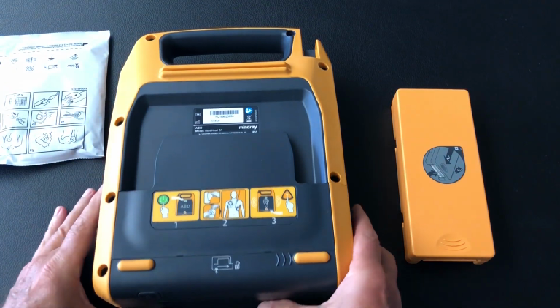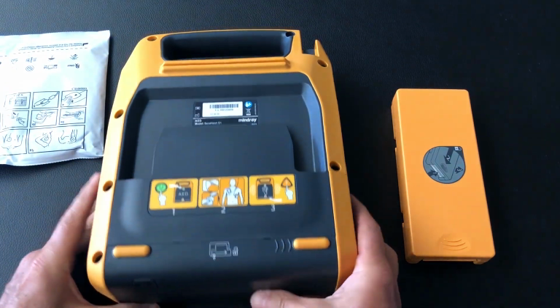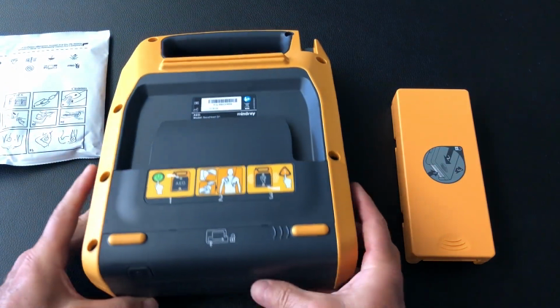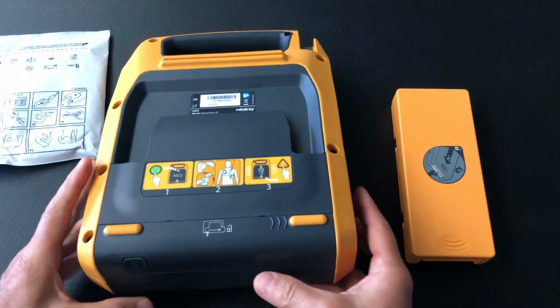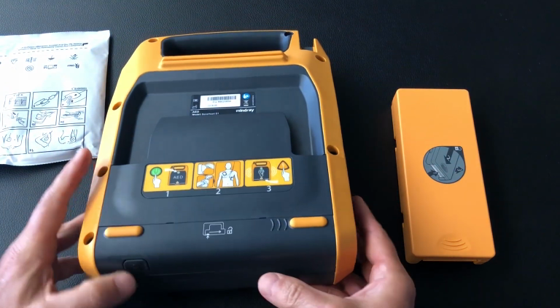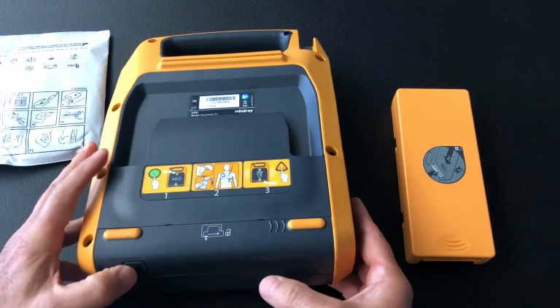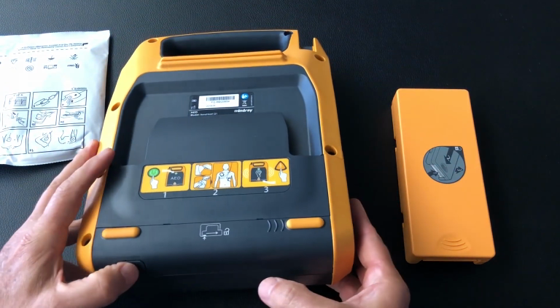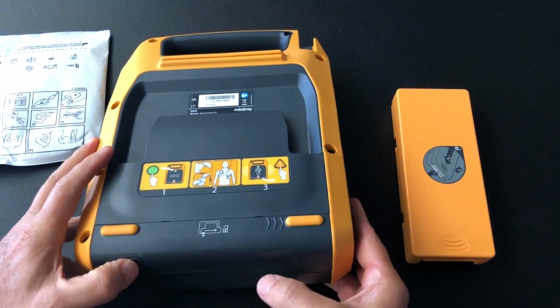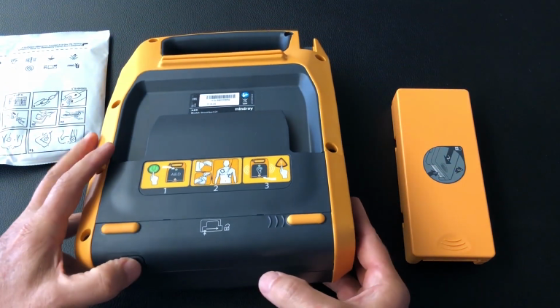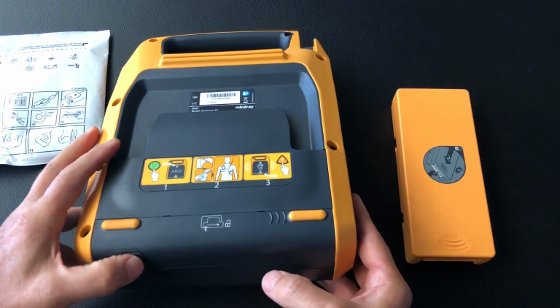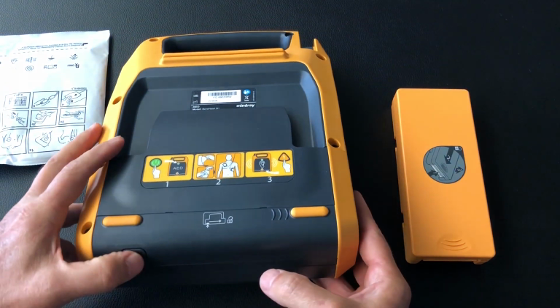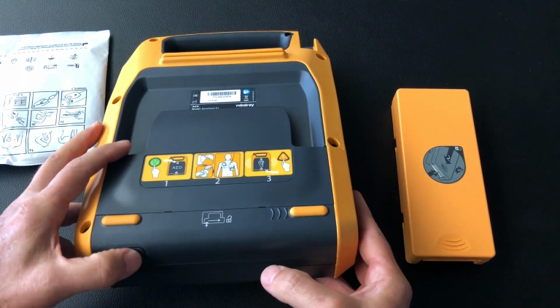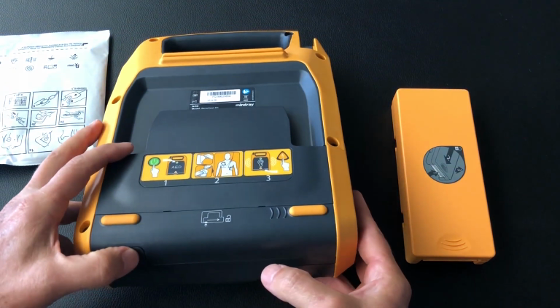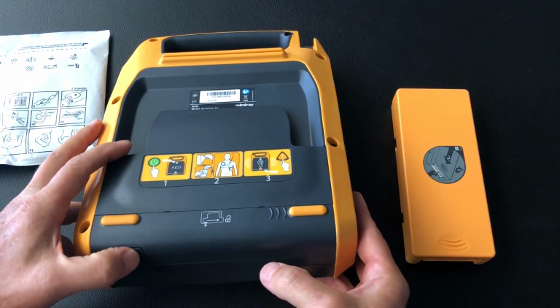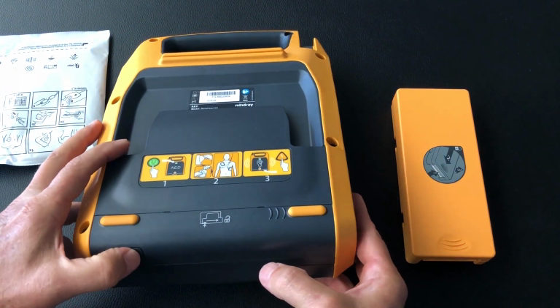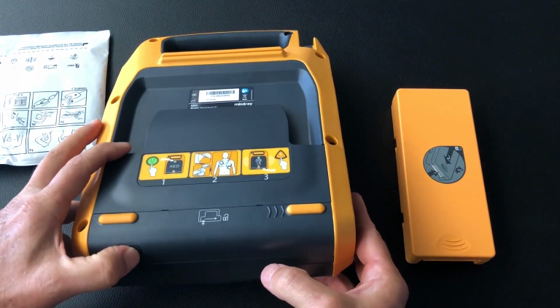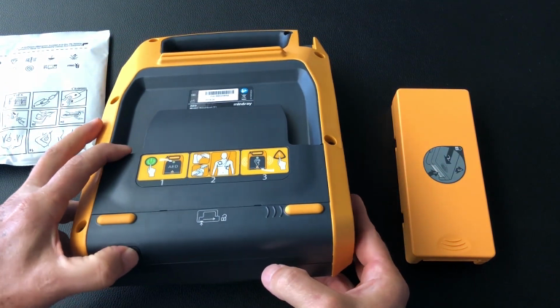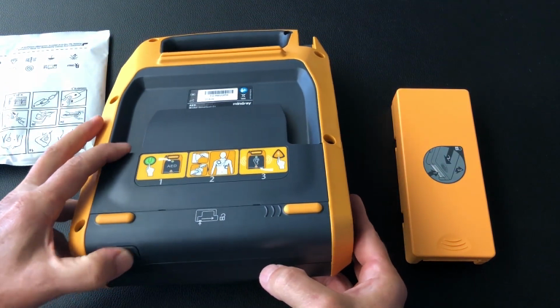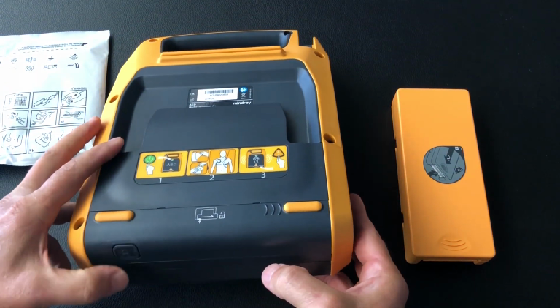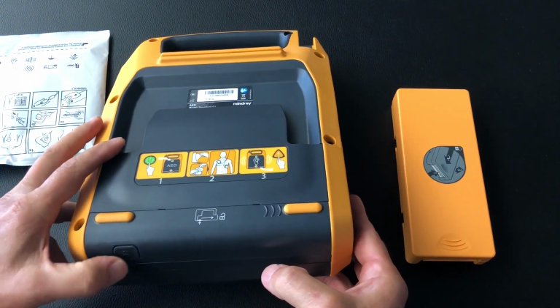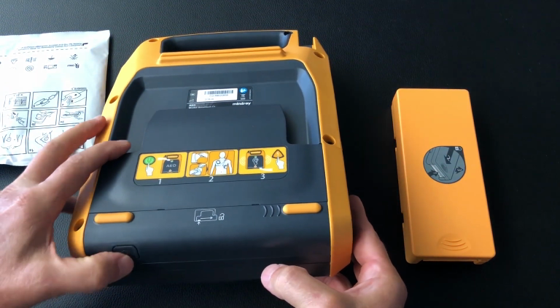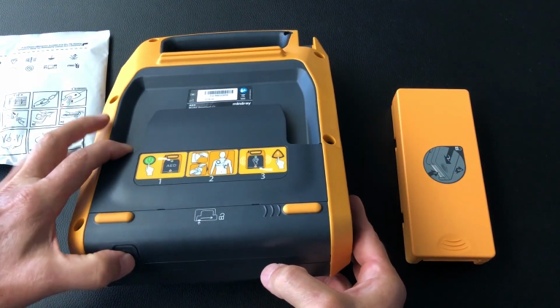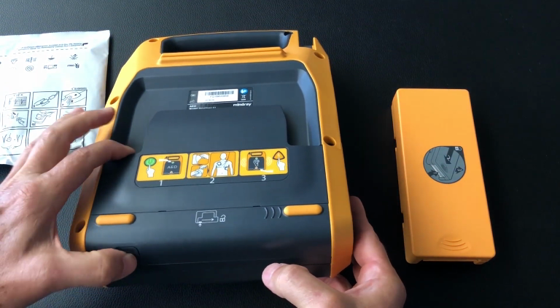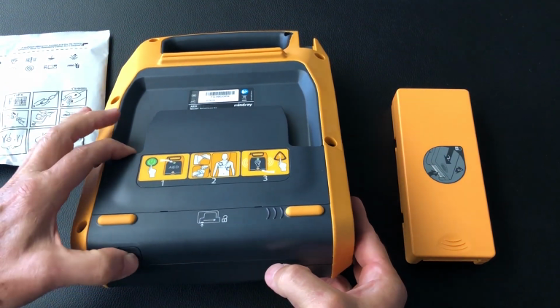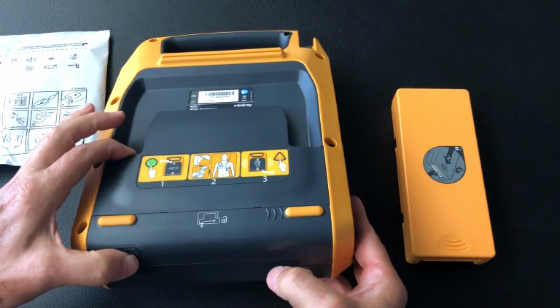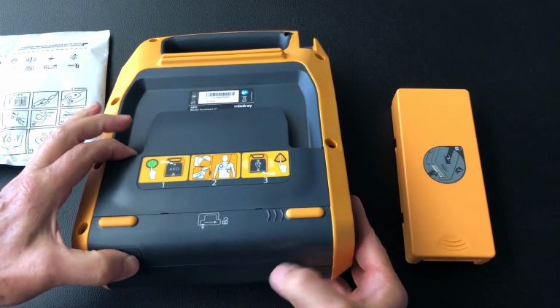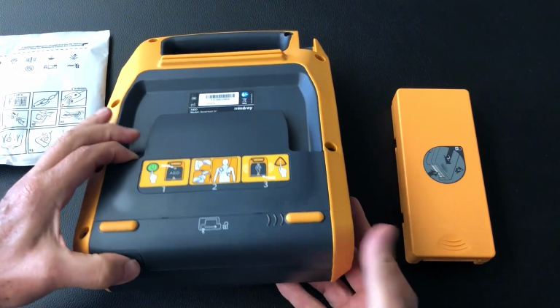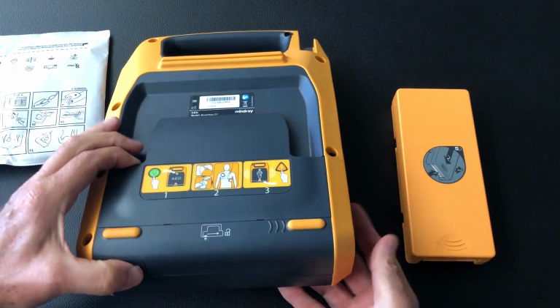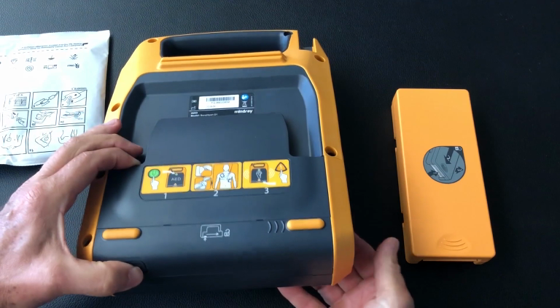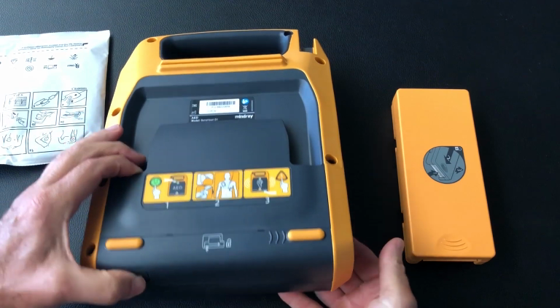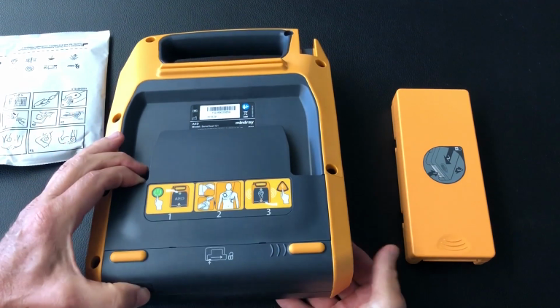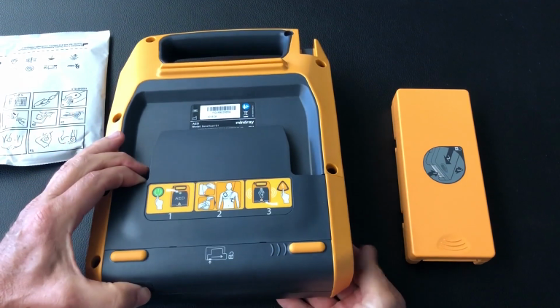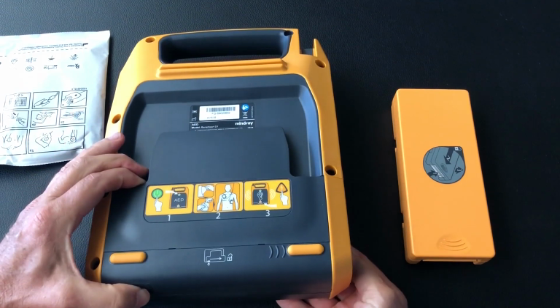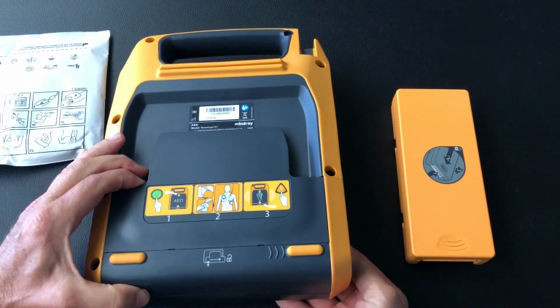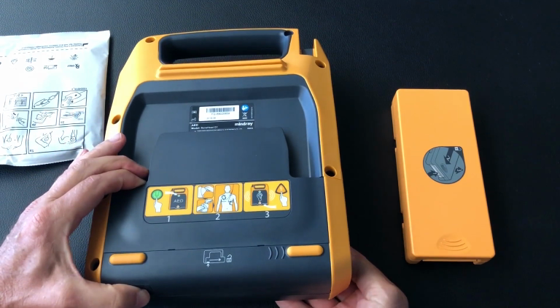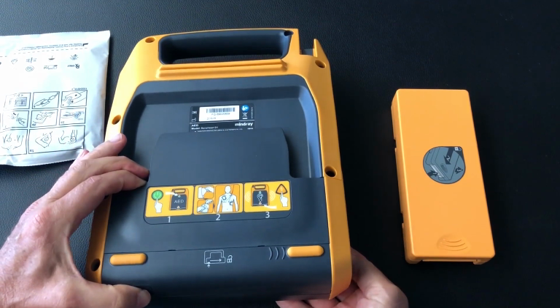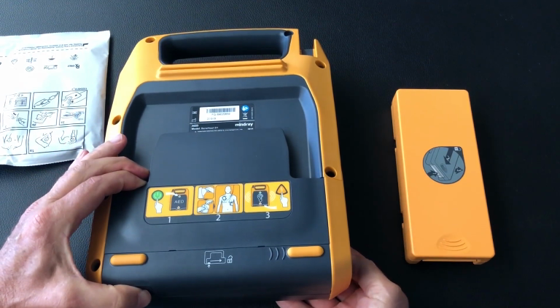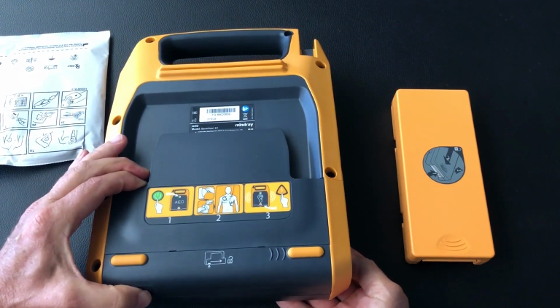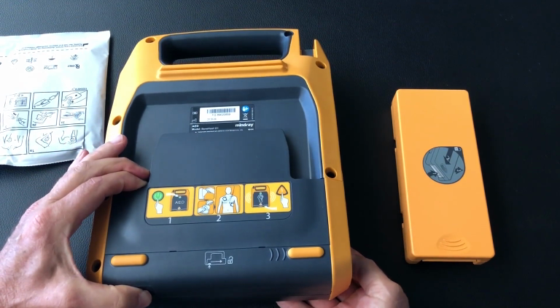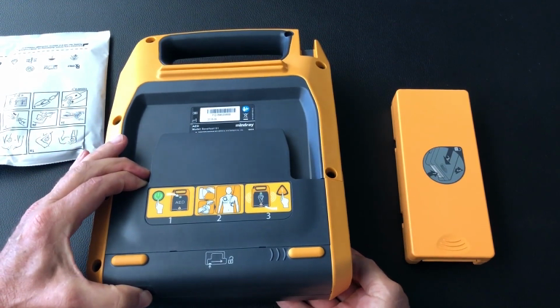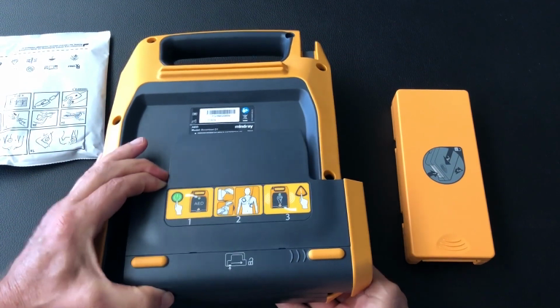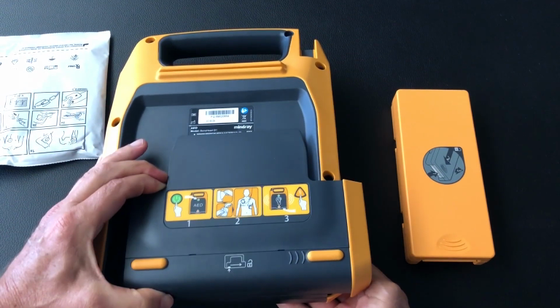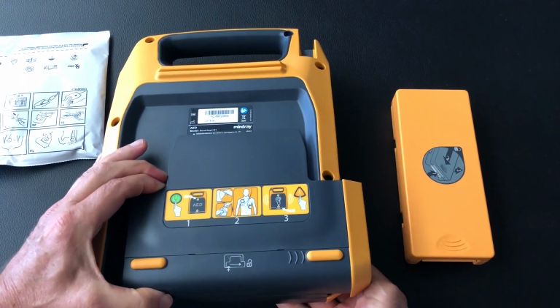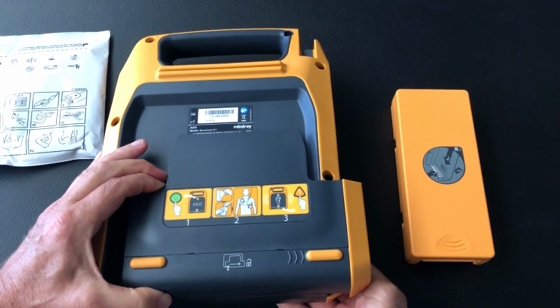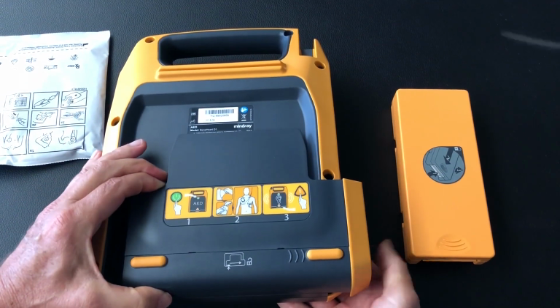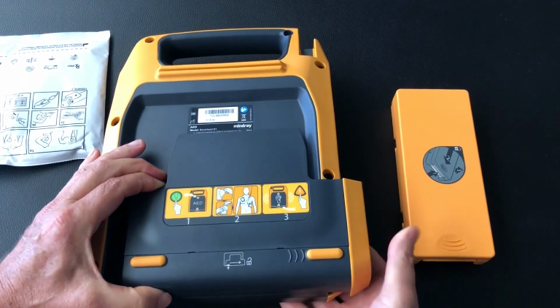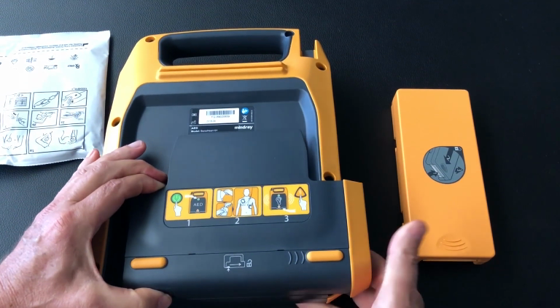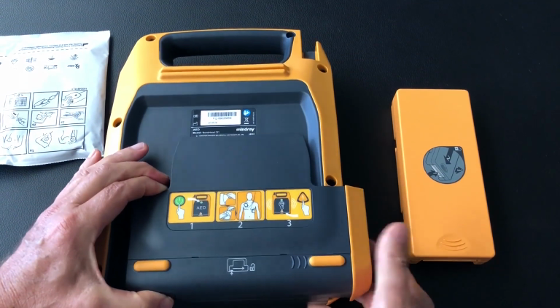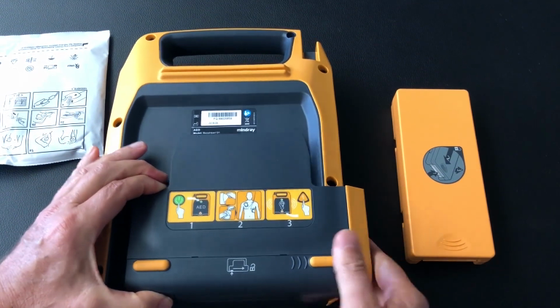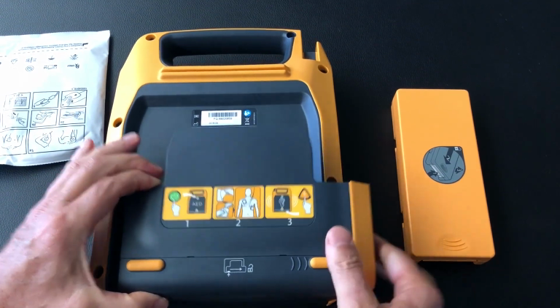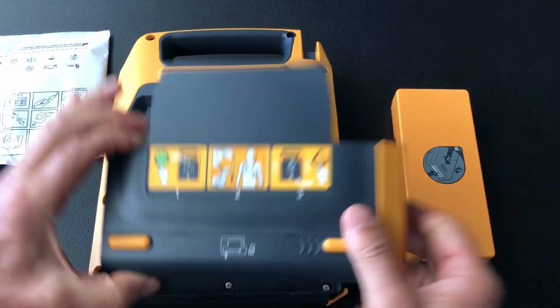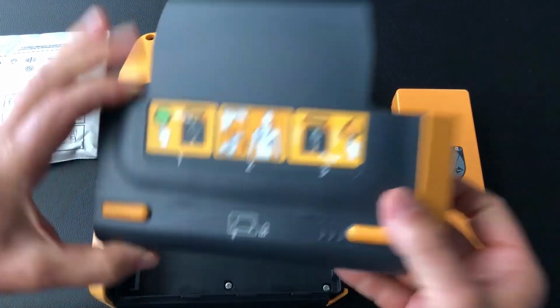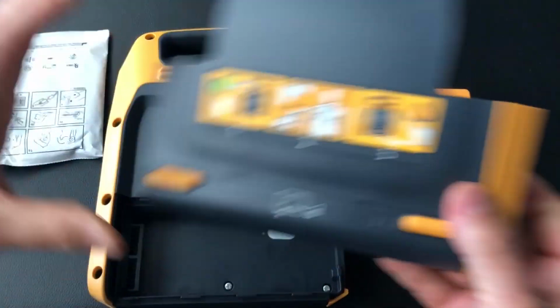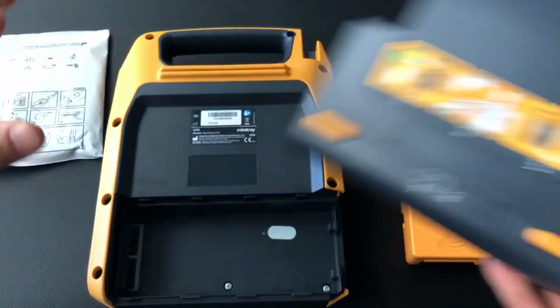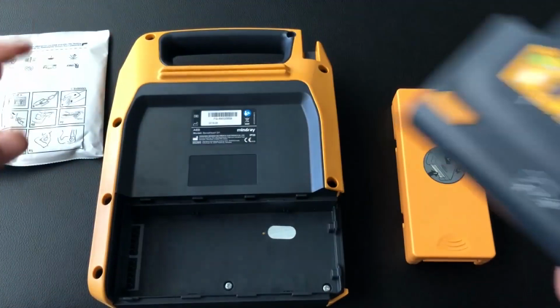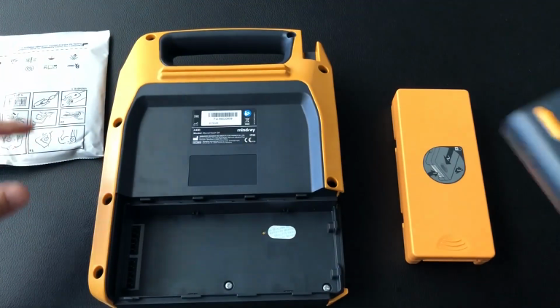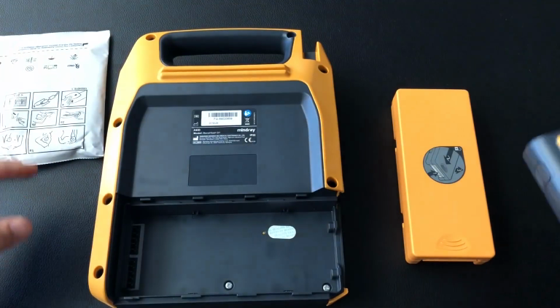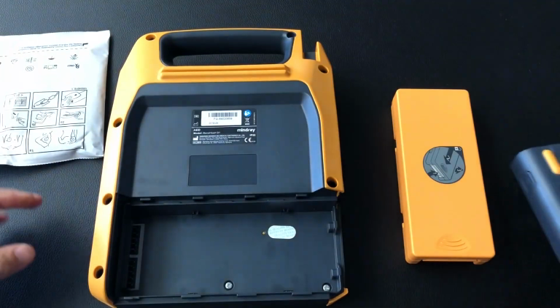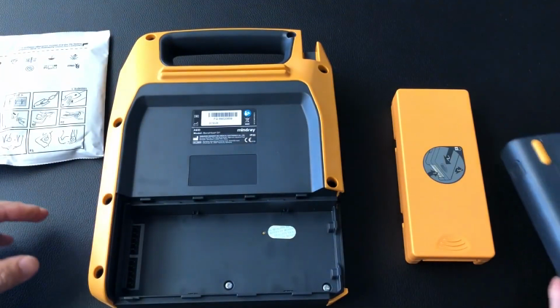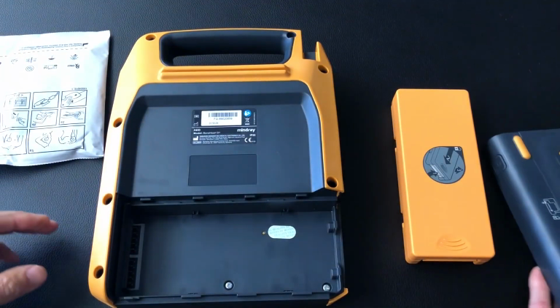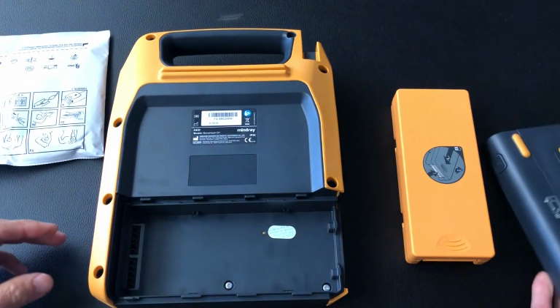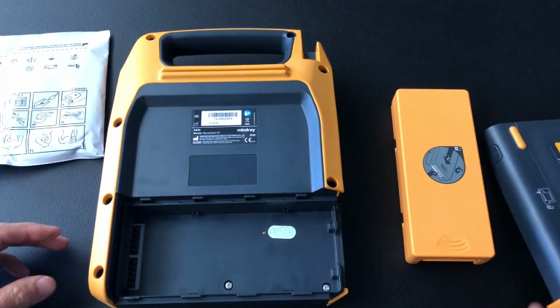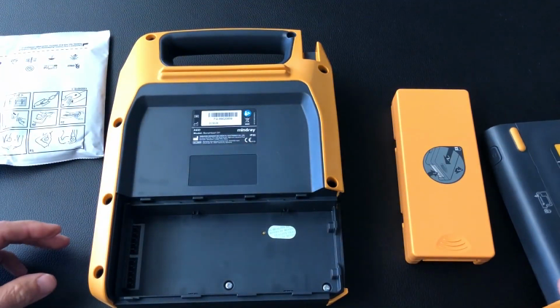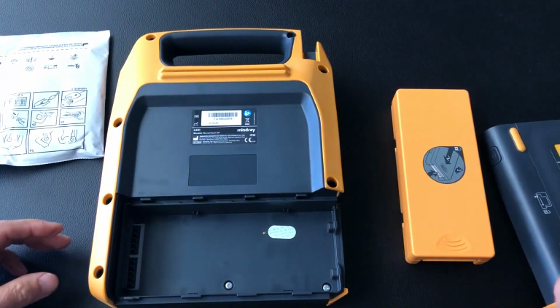That is done by pressing in this little button on the bottom and pushing over to the right — and there we have it, it's come off.